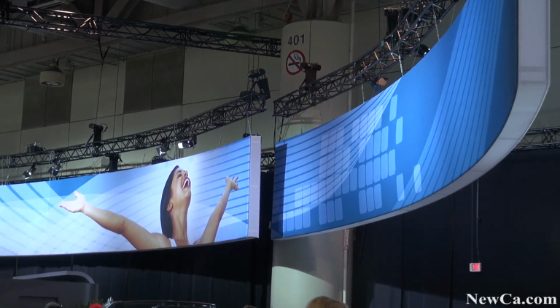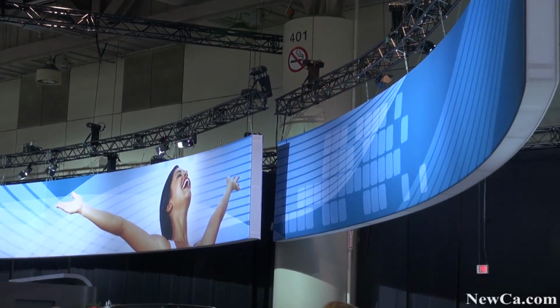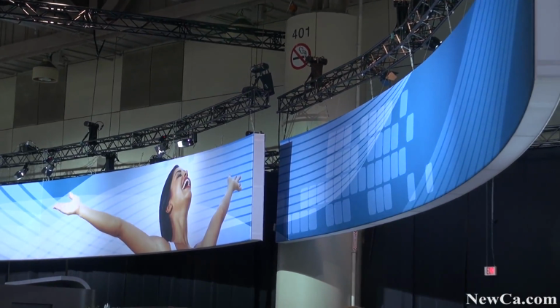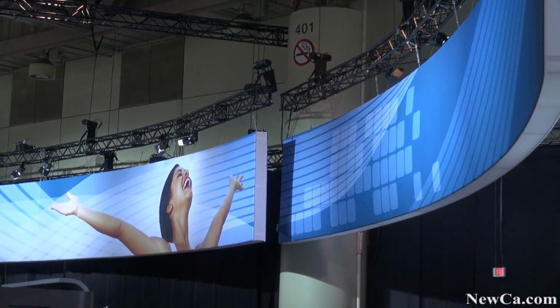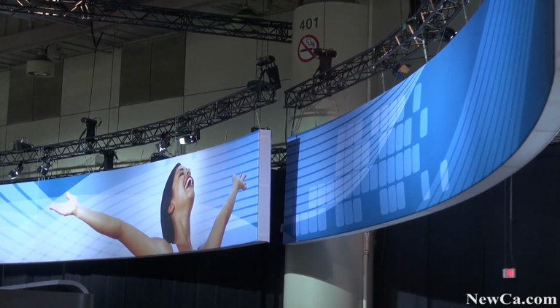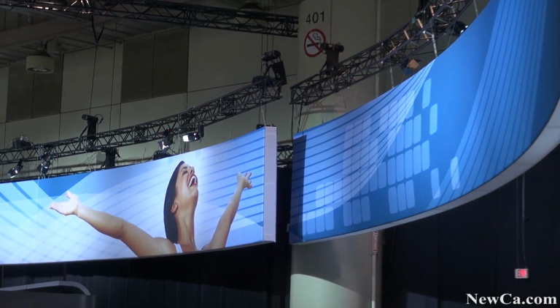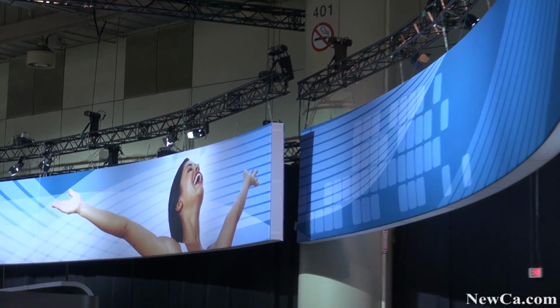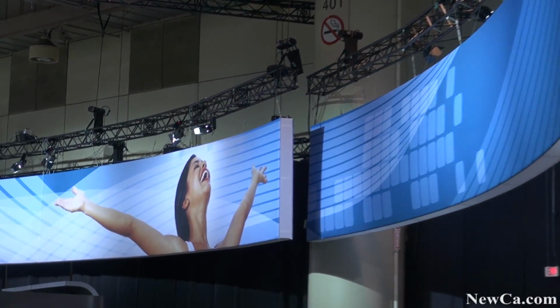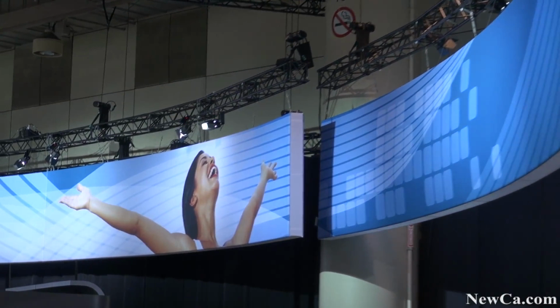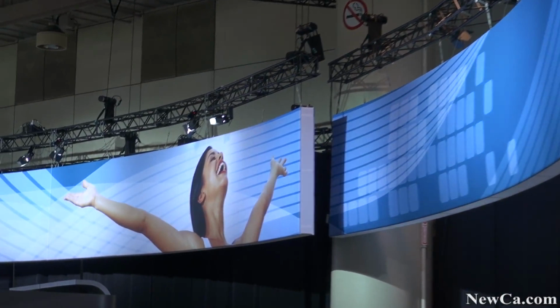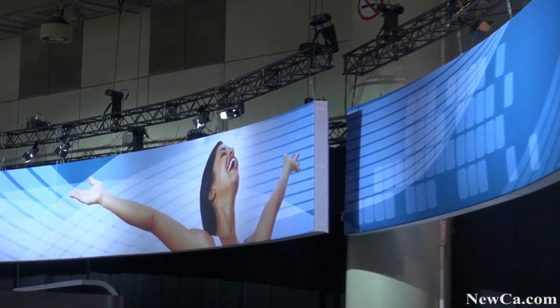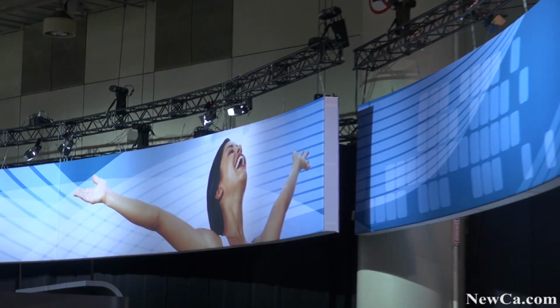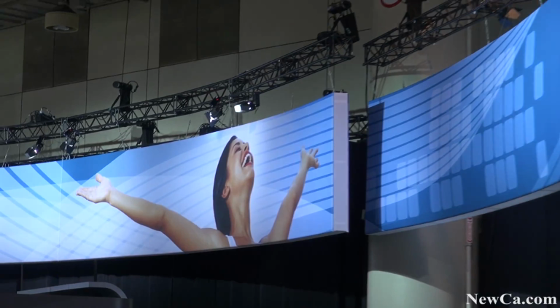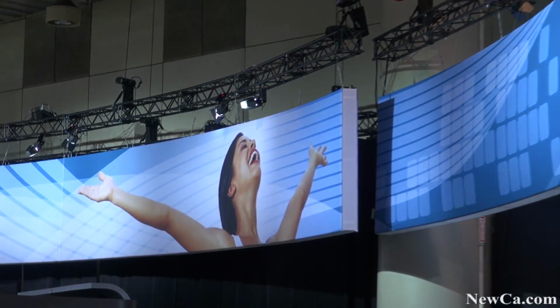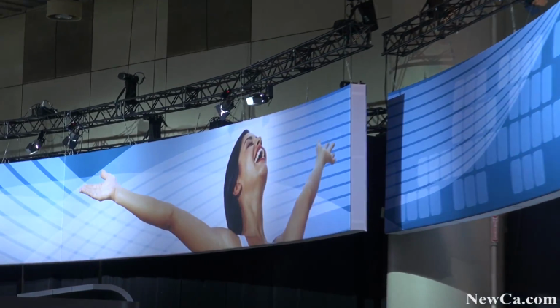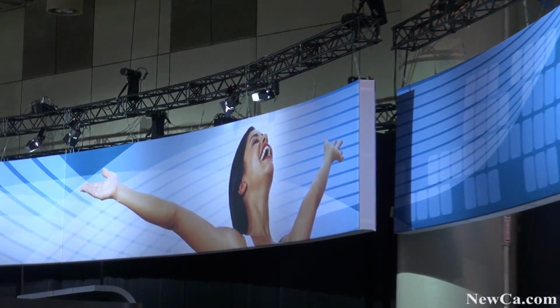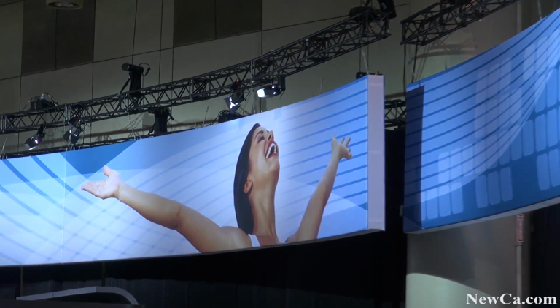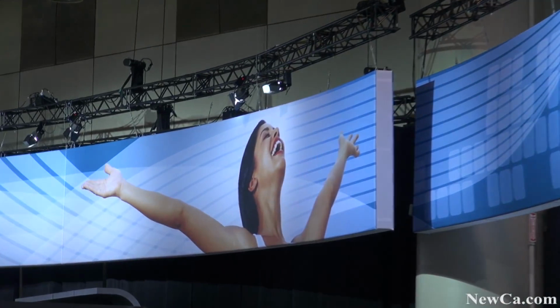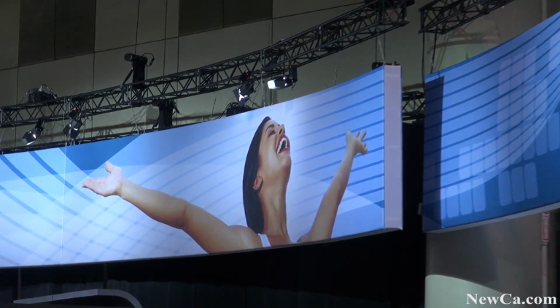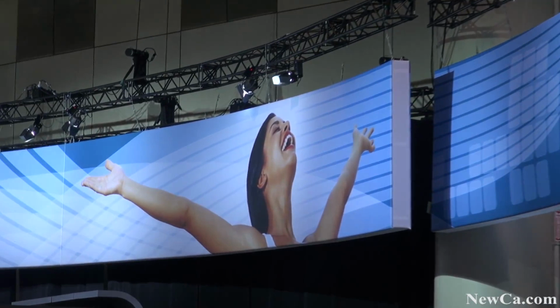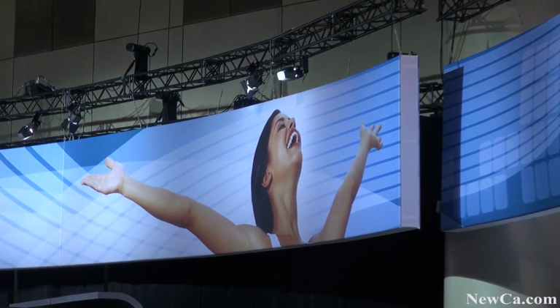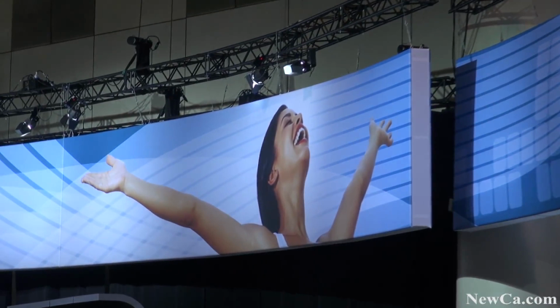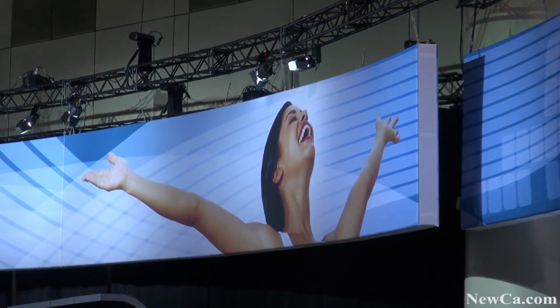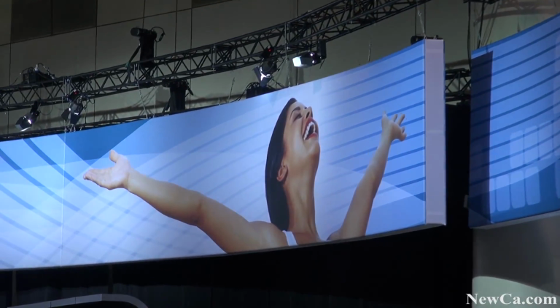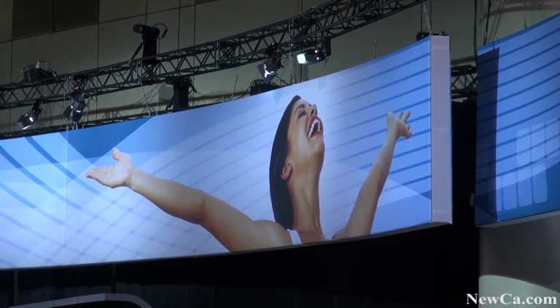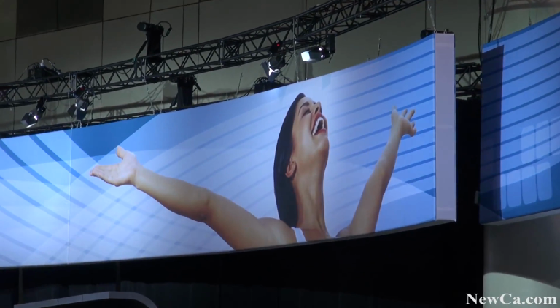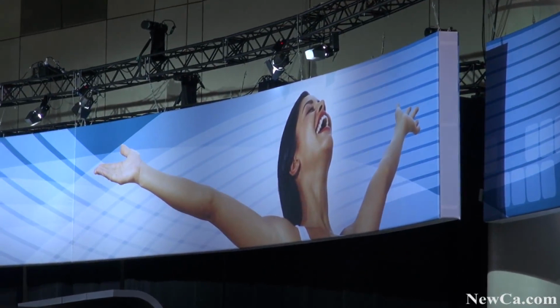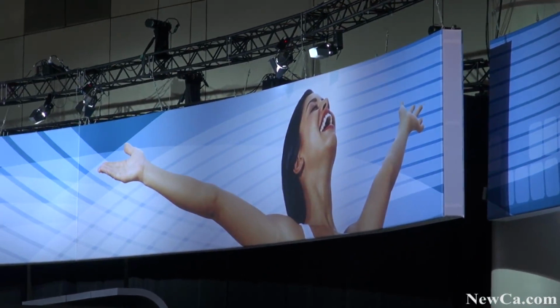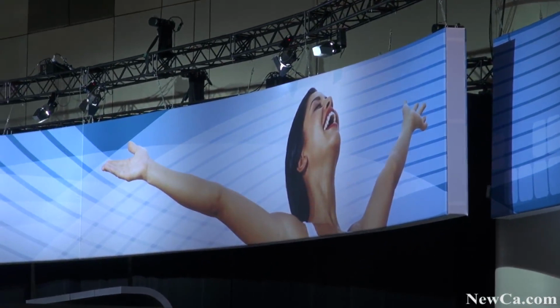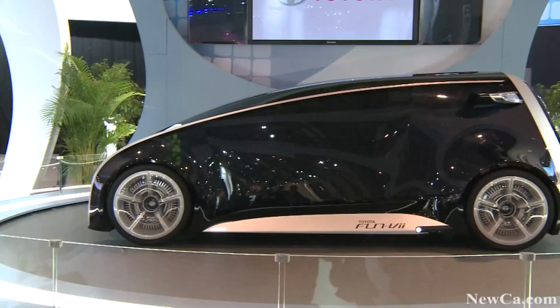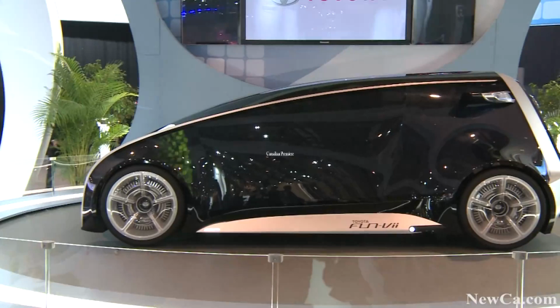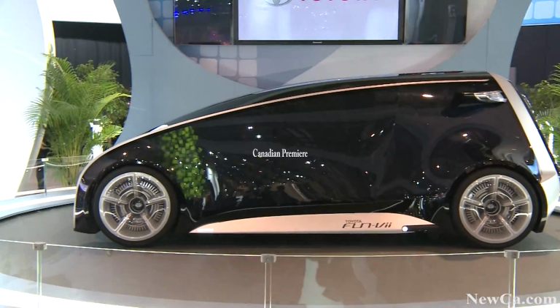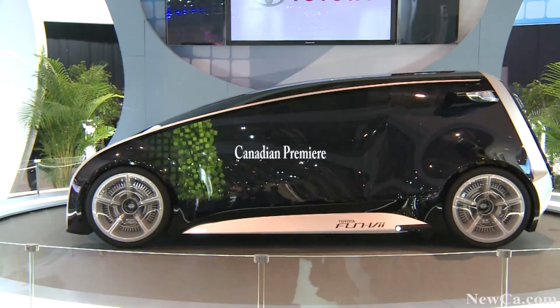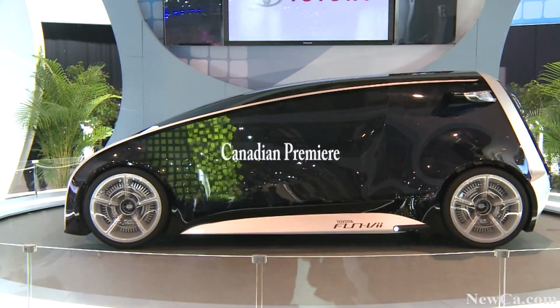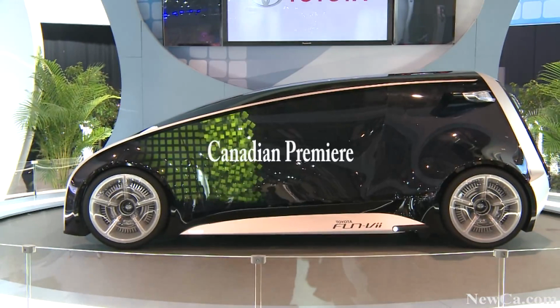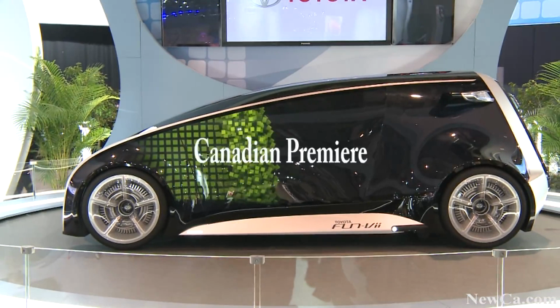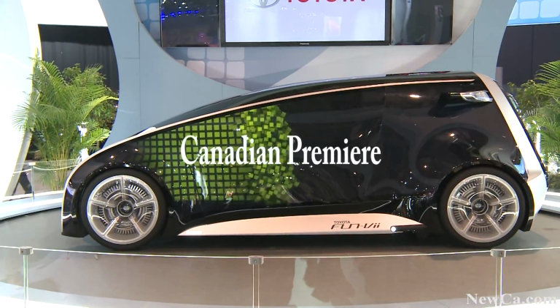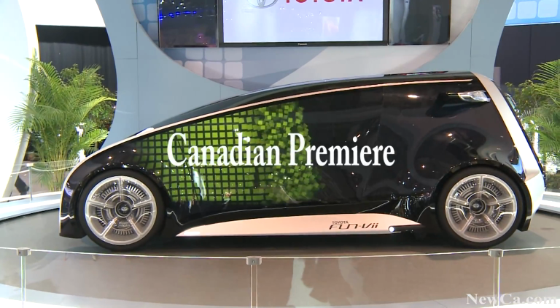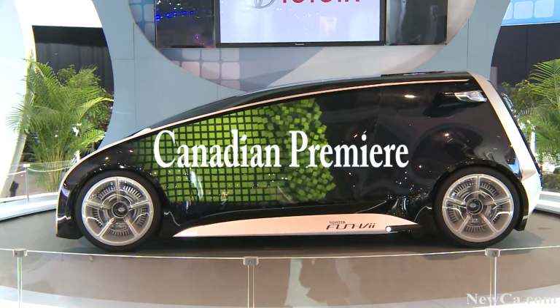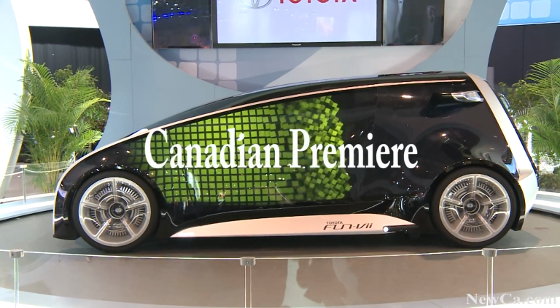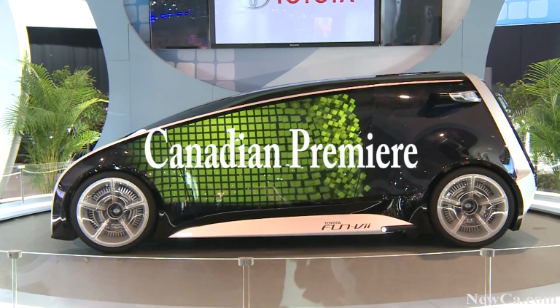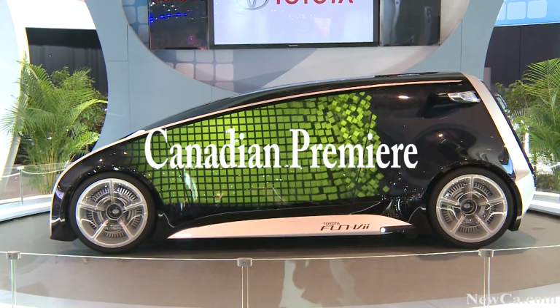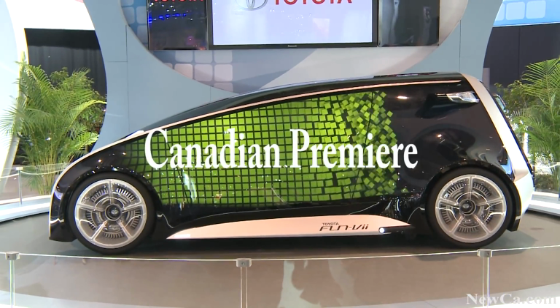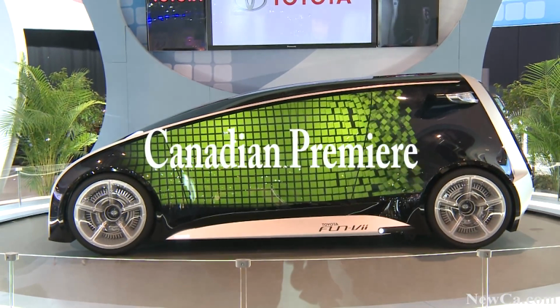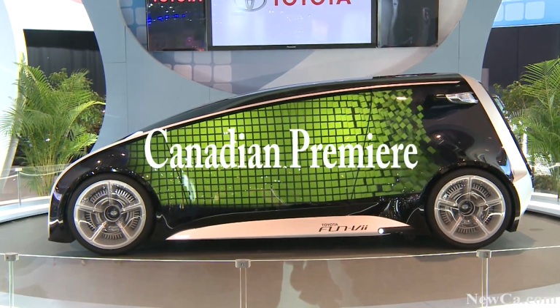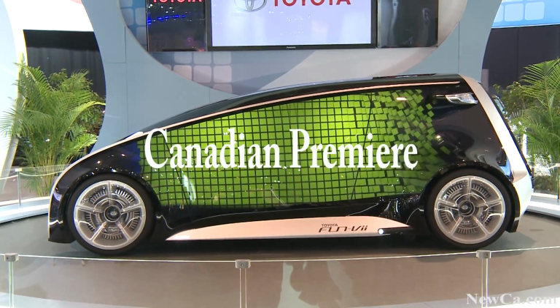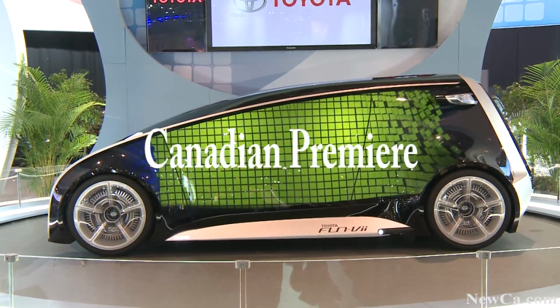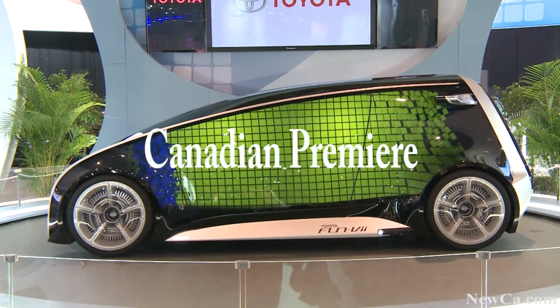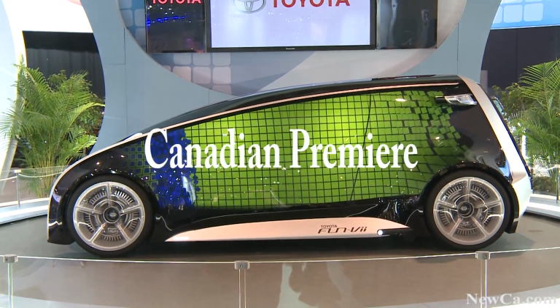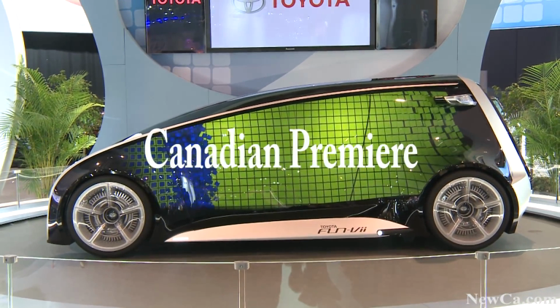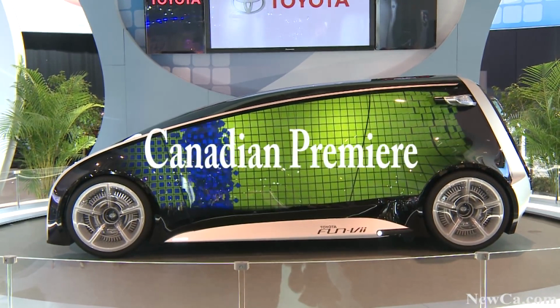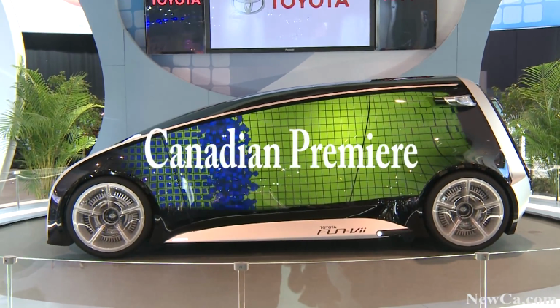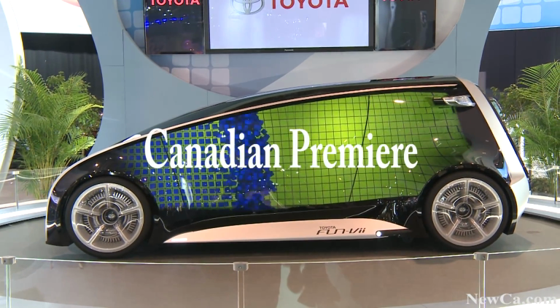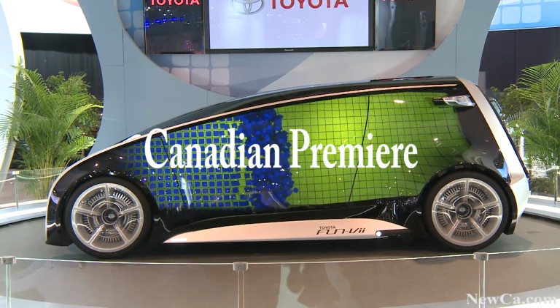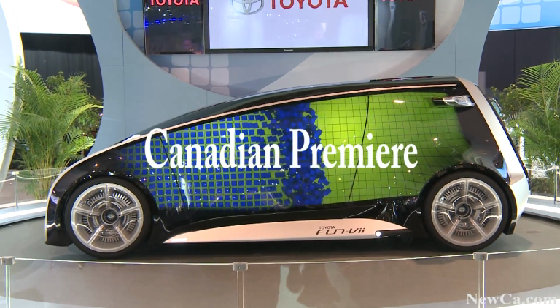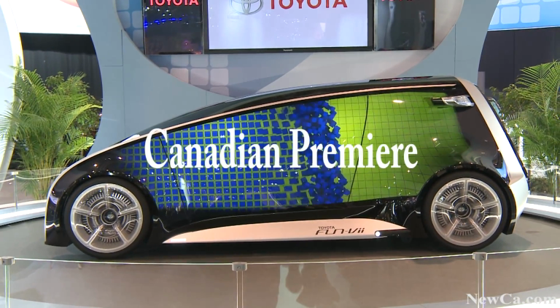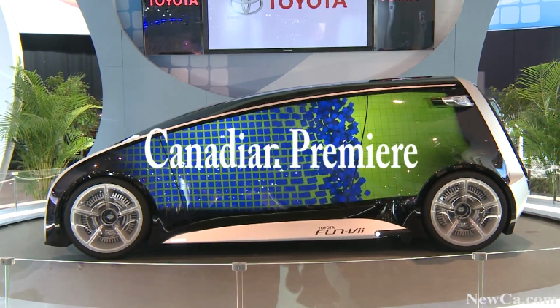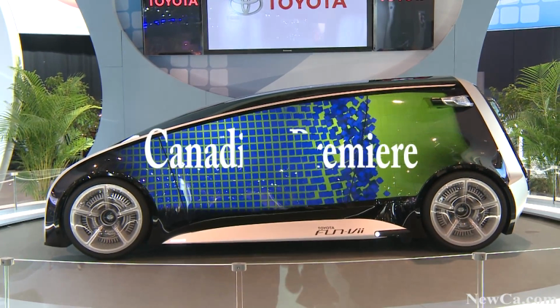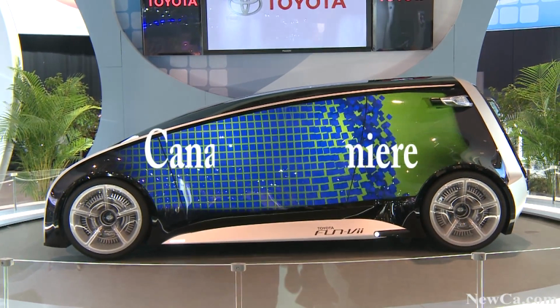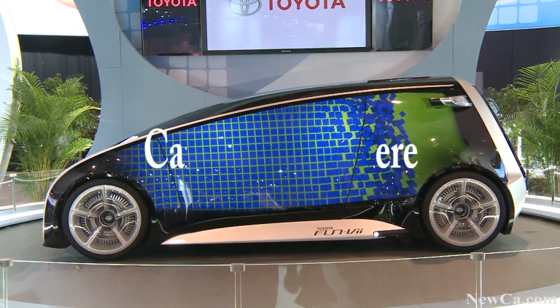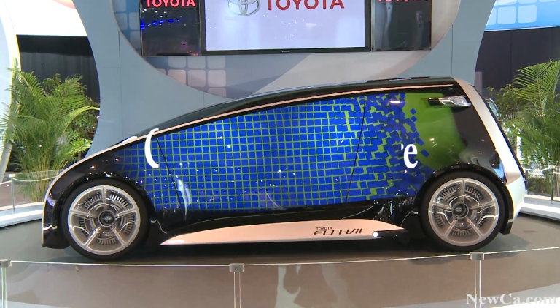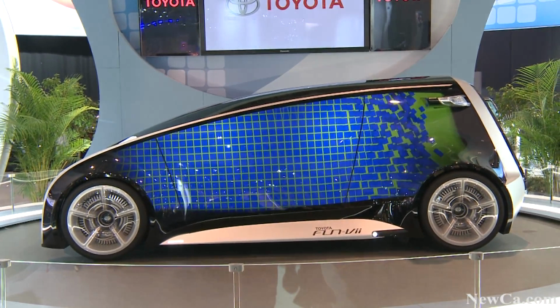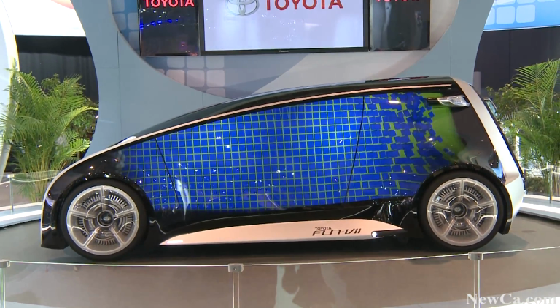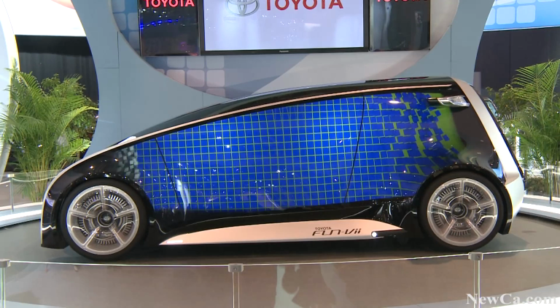Ladies and gentlemen, Managing Director Toyota Canada, please welcome Larry Hutchinson.